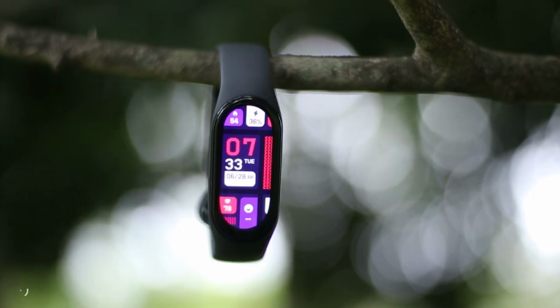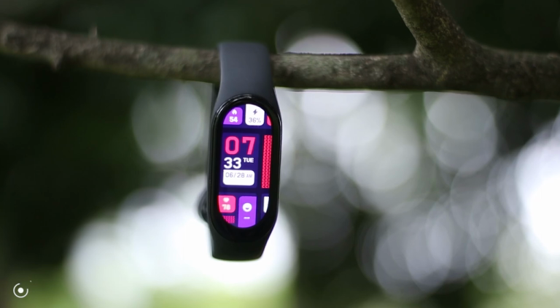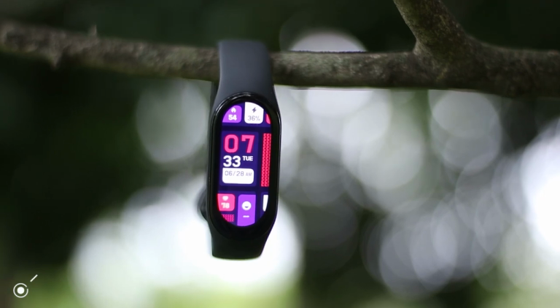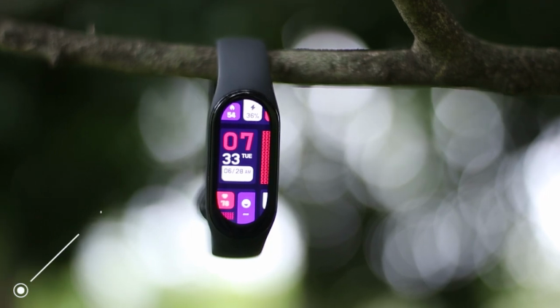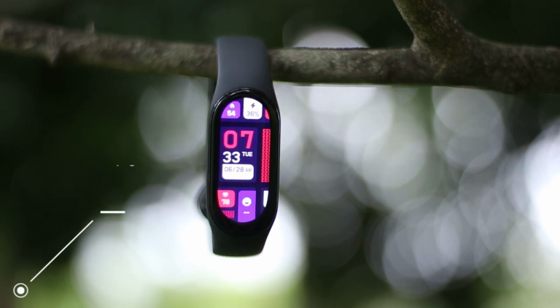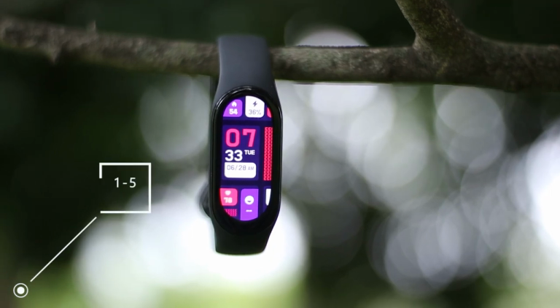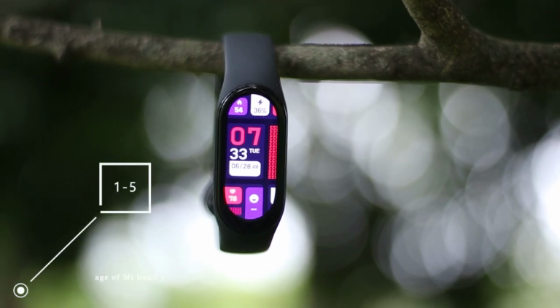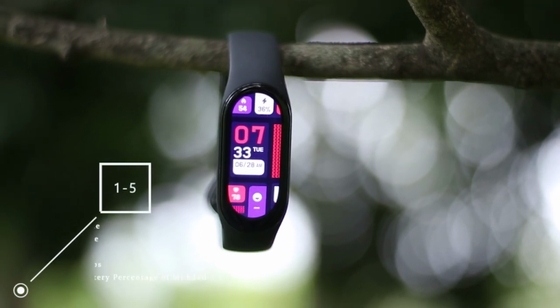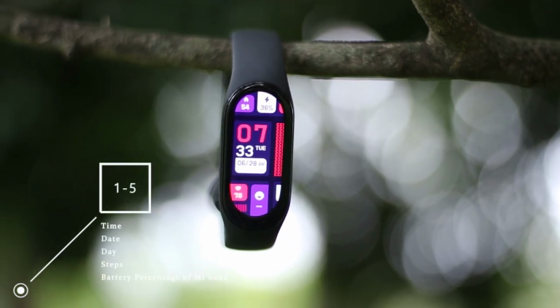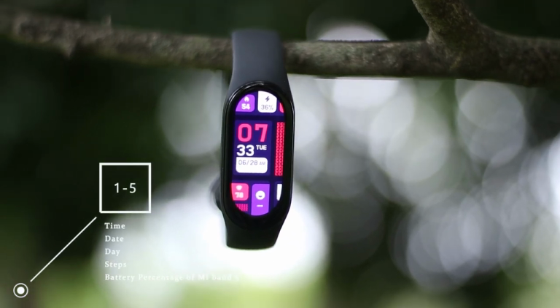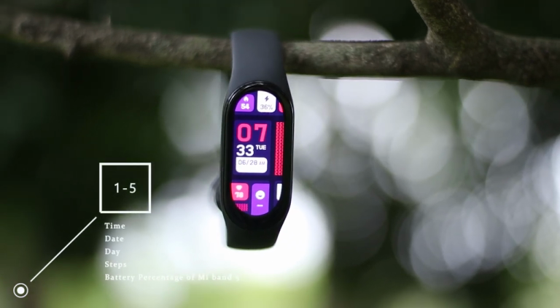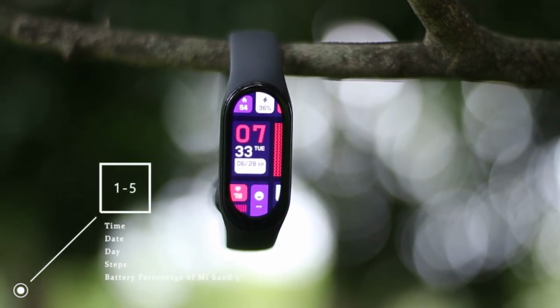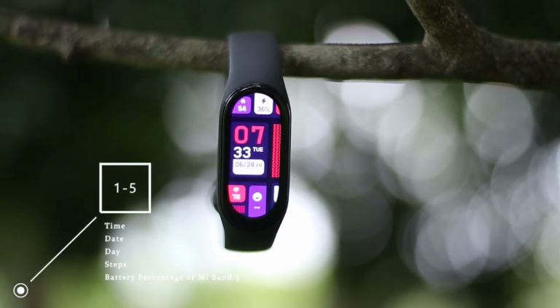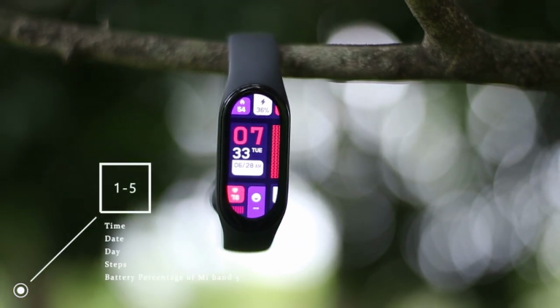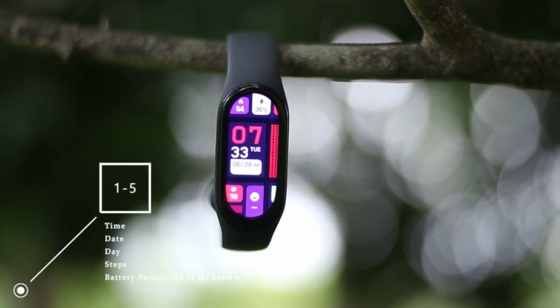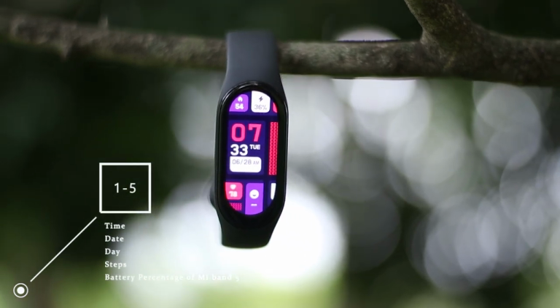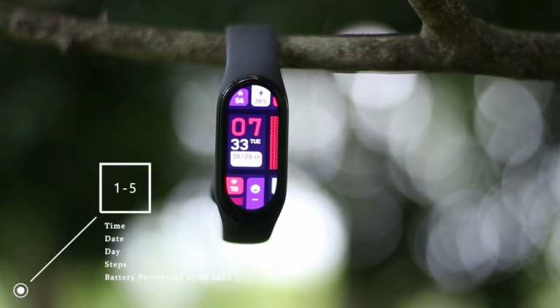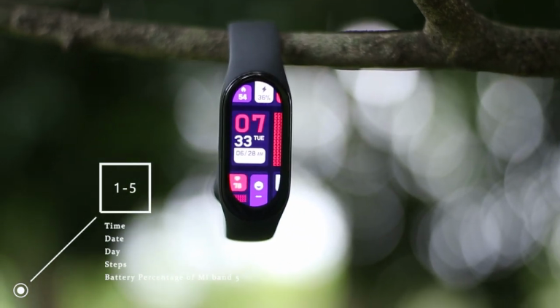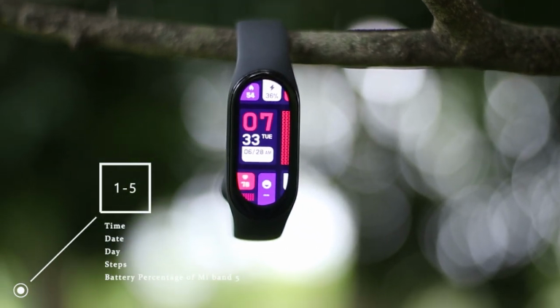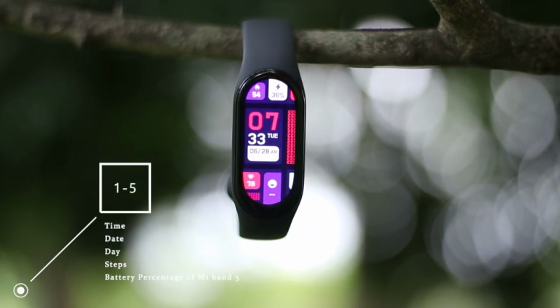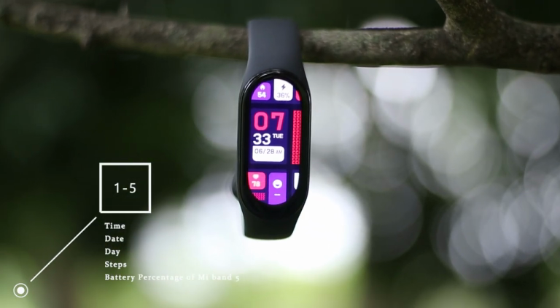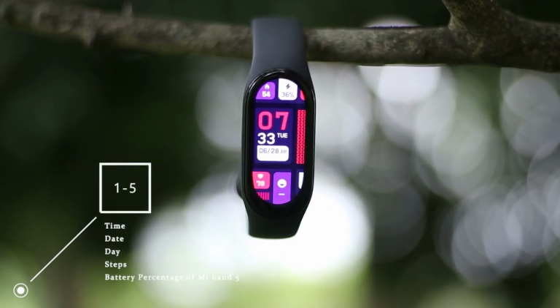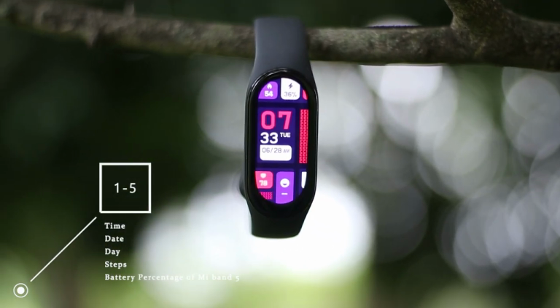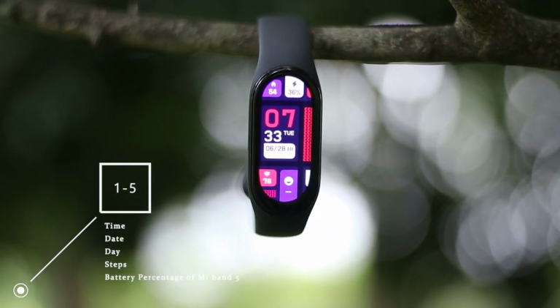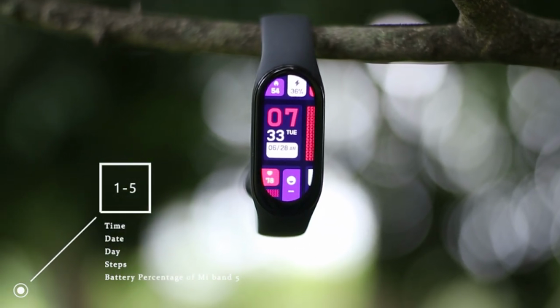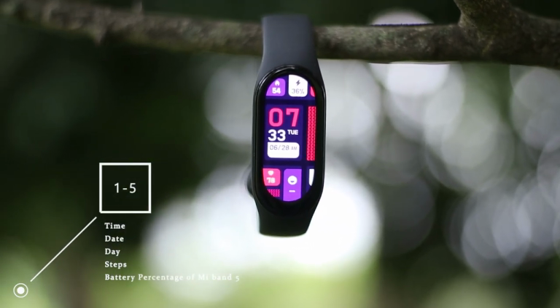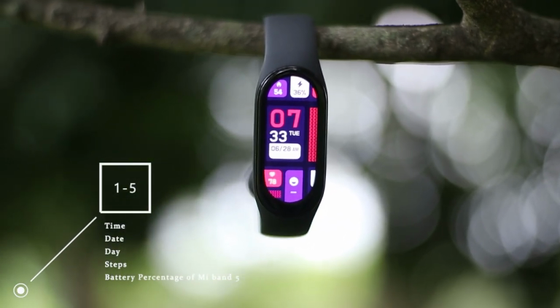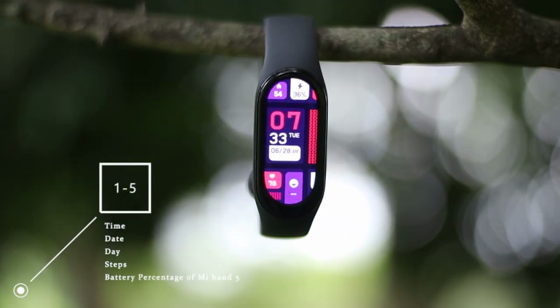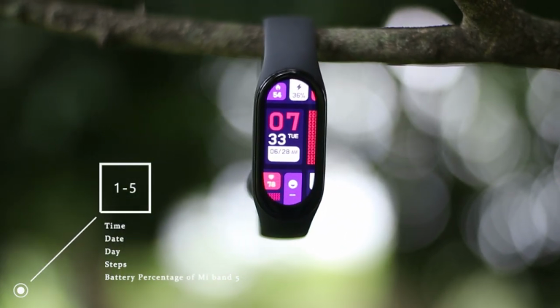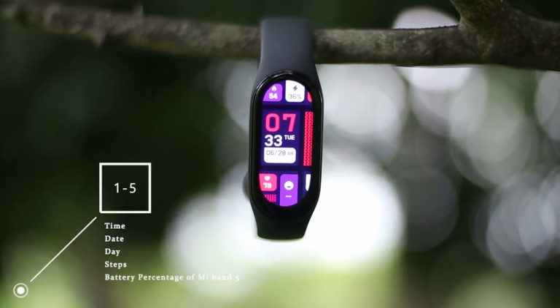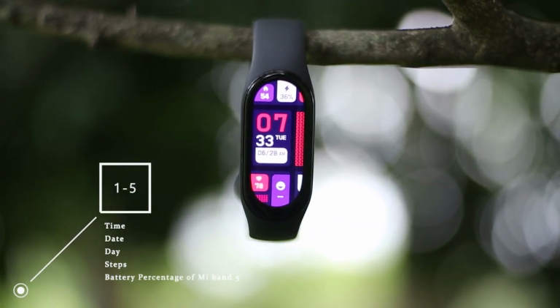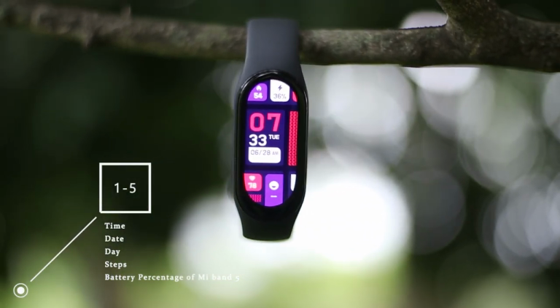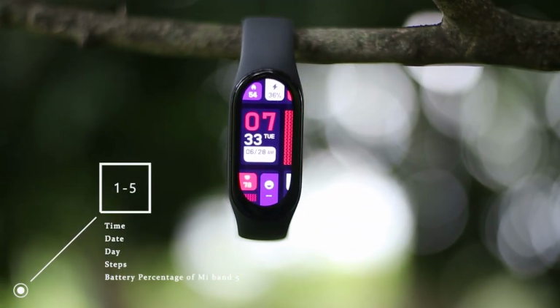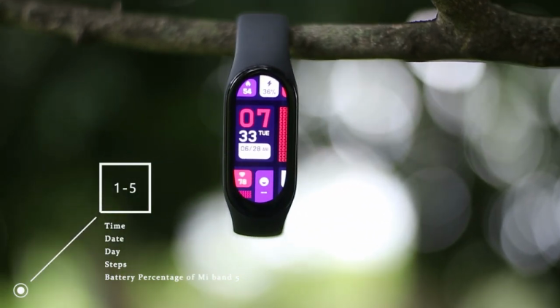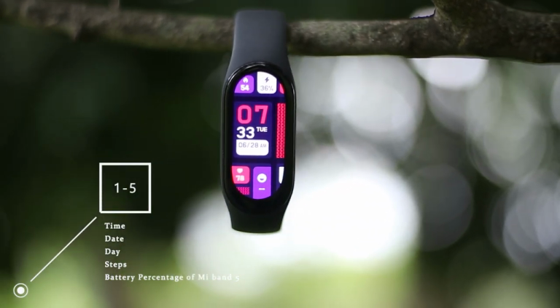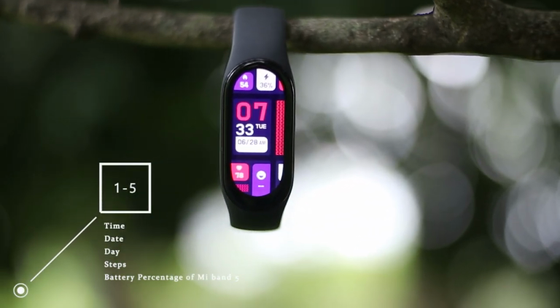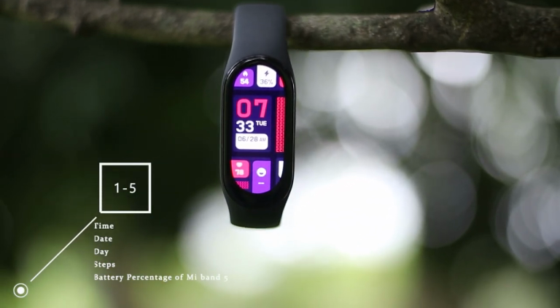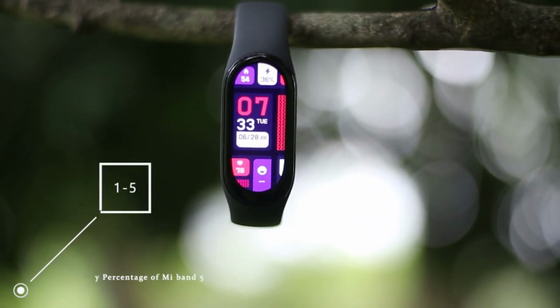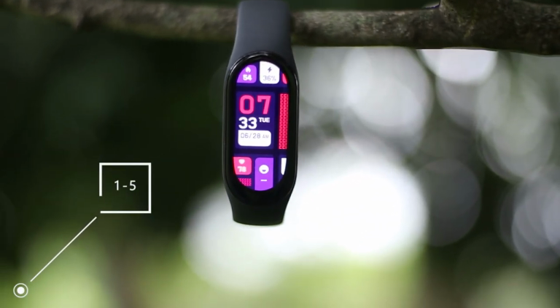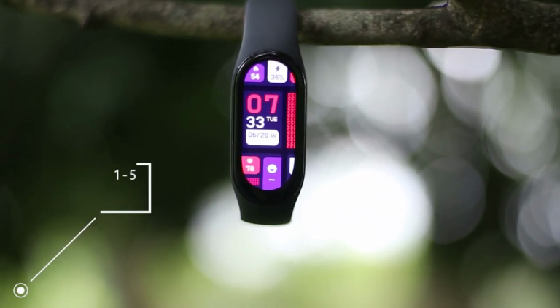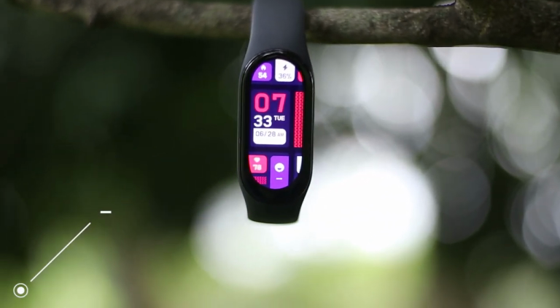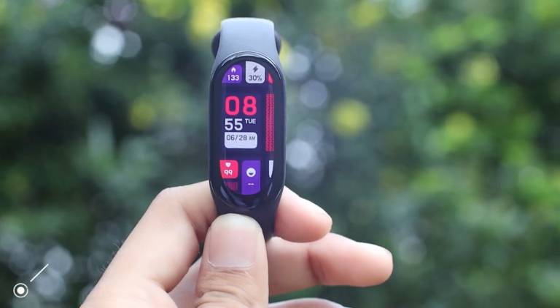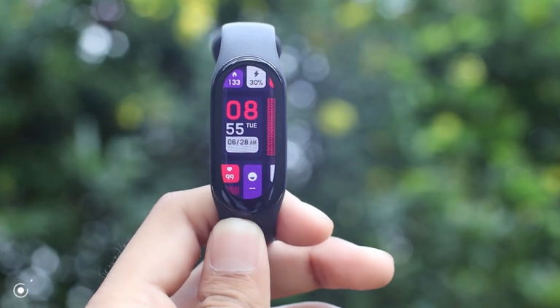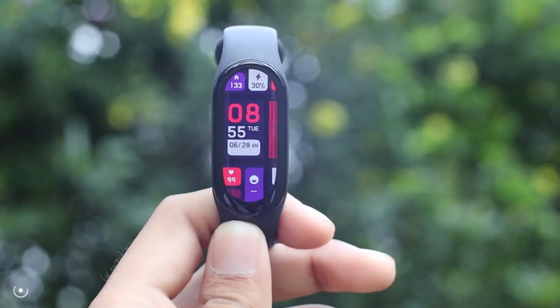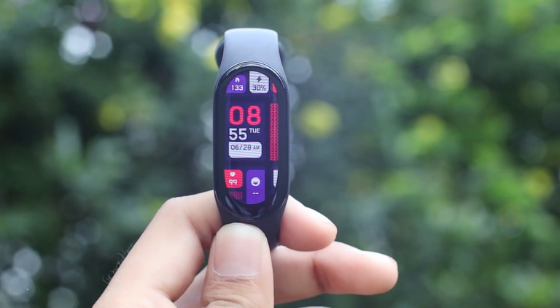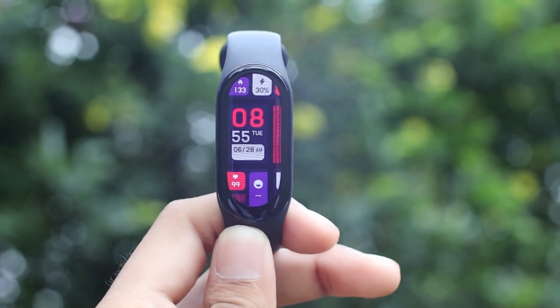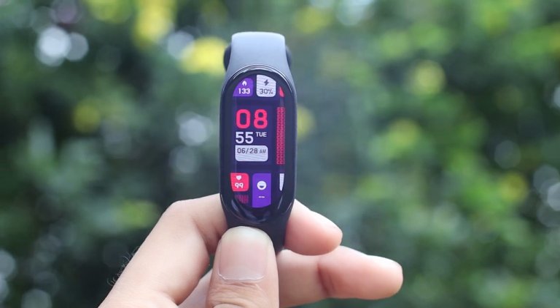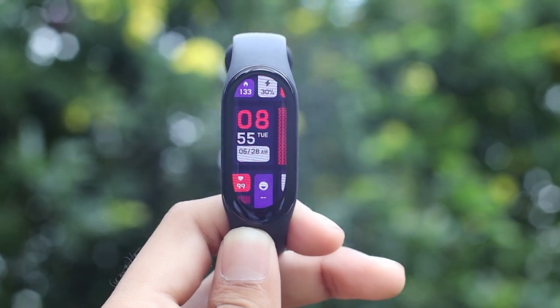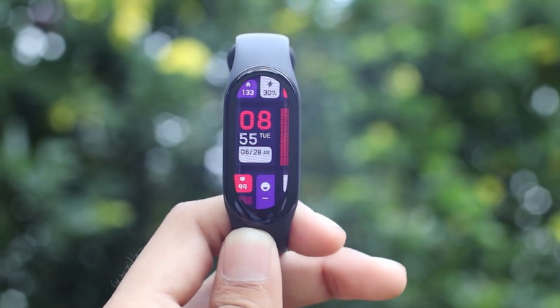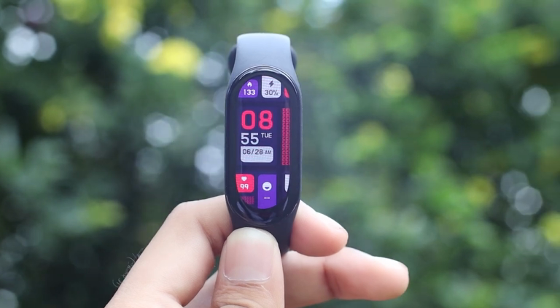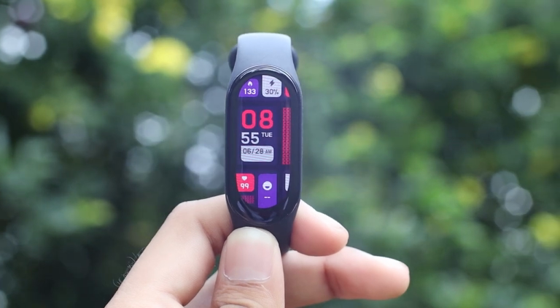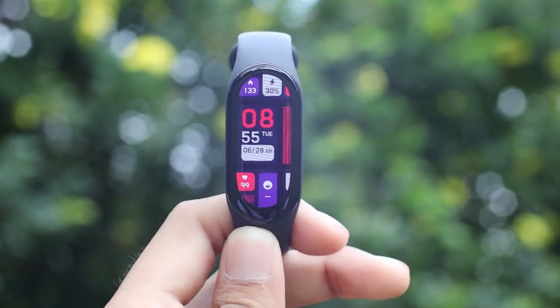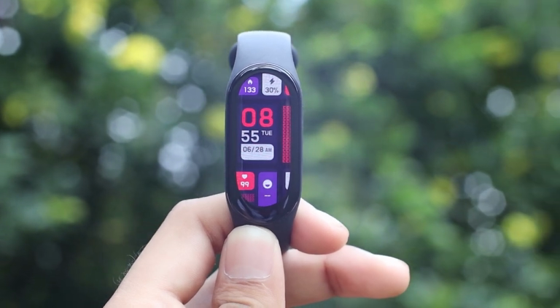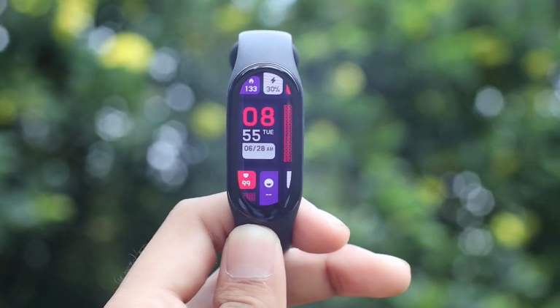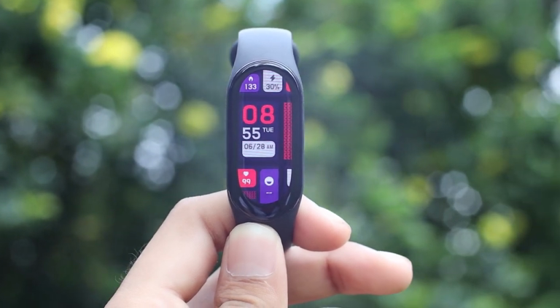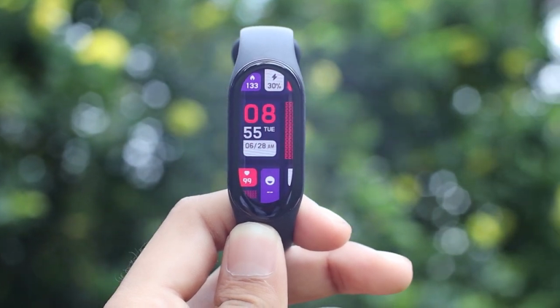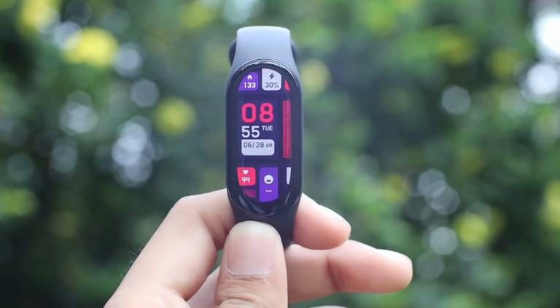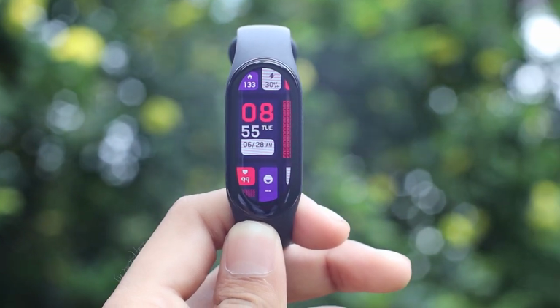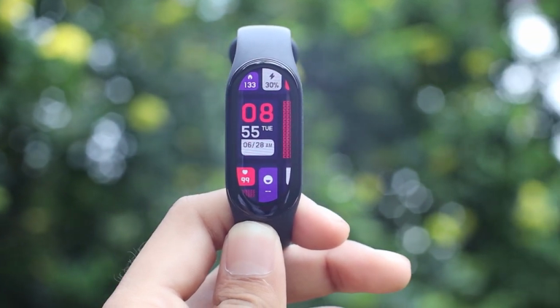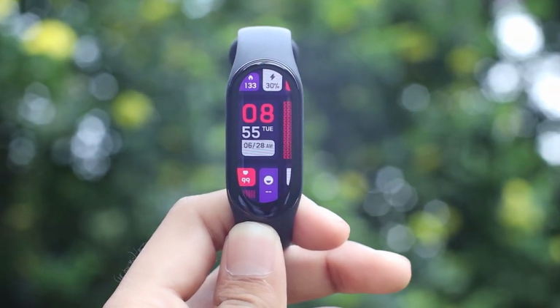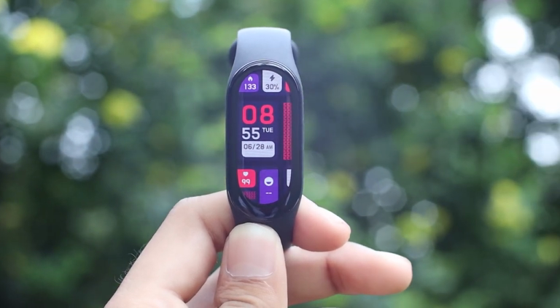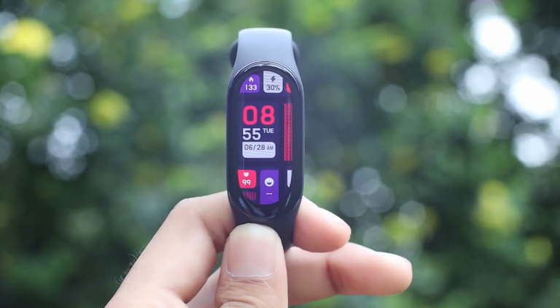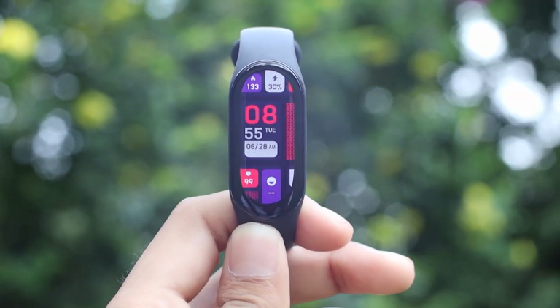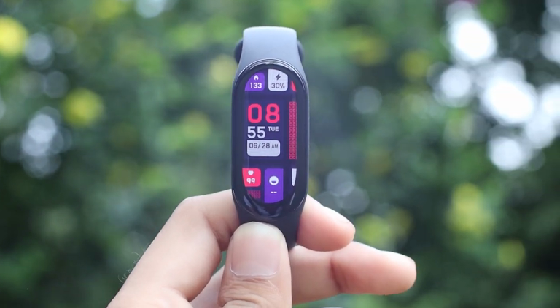The home screen starts with time, date, day, steps, and the battery percentage of your Mi Band 7. You may see more or less depending on your watch face.